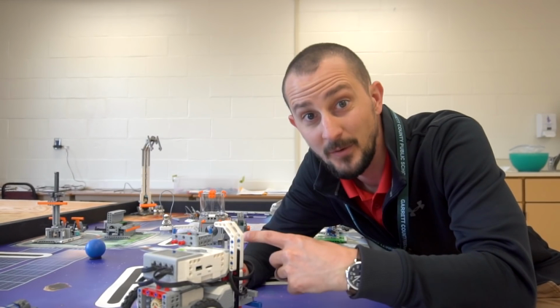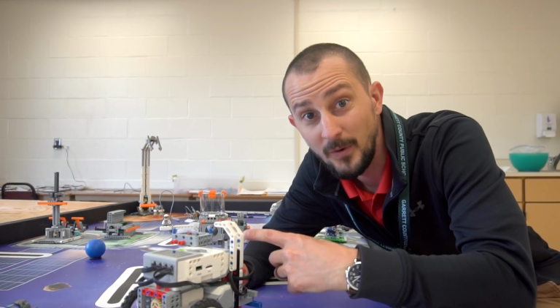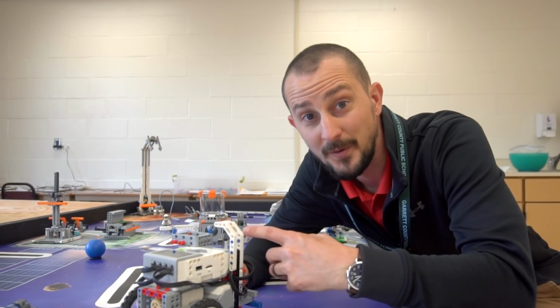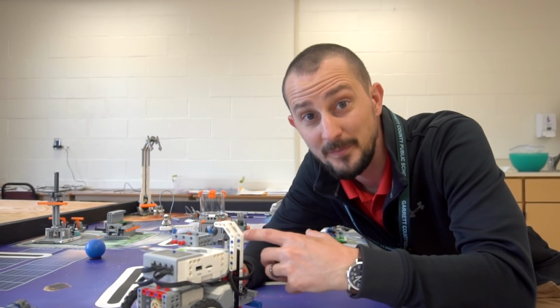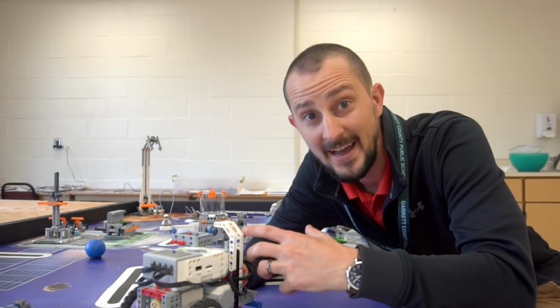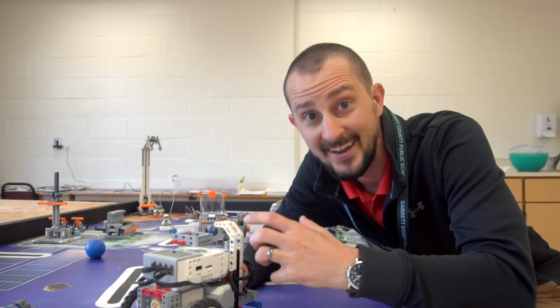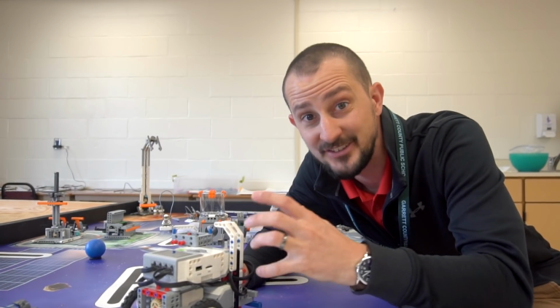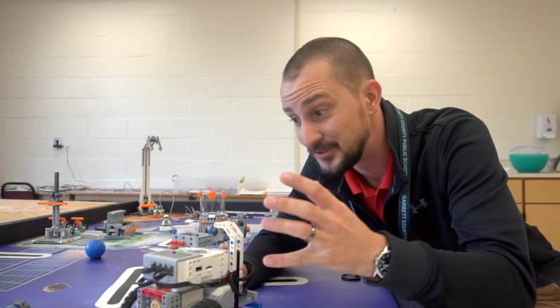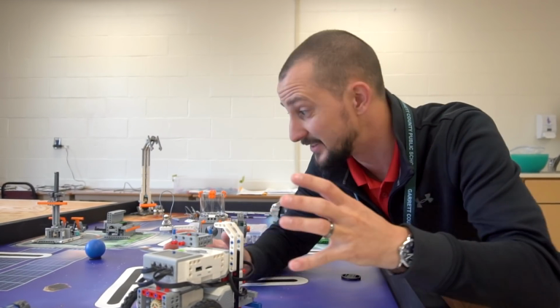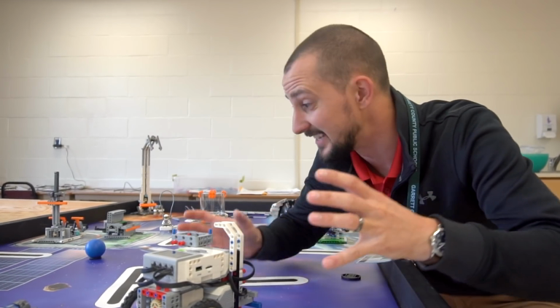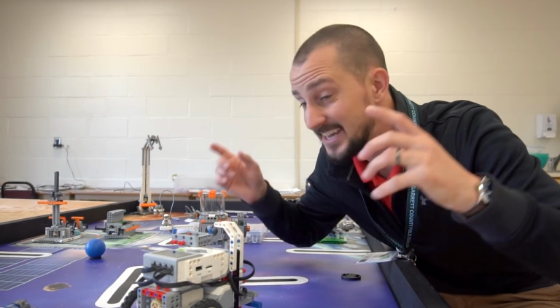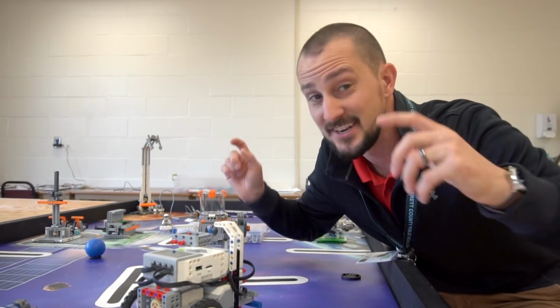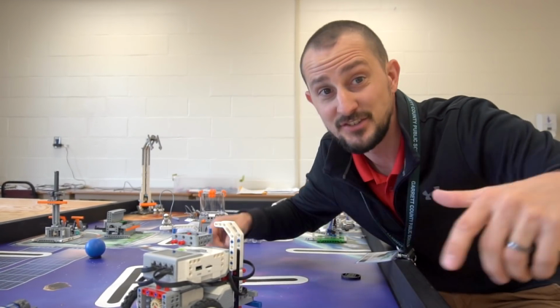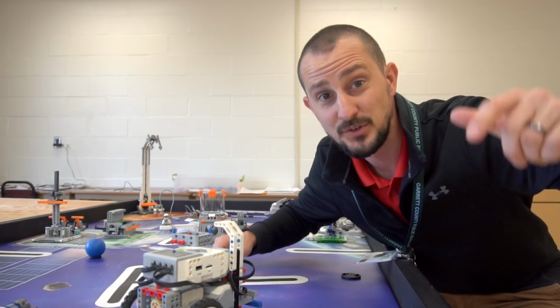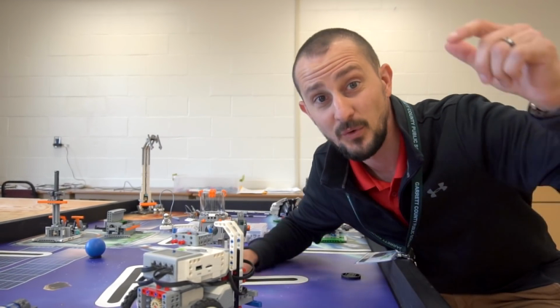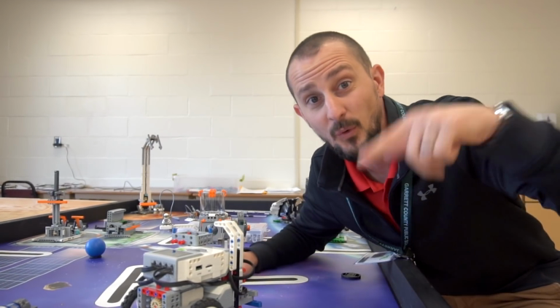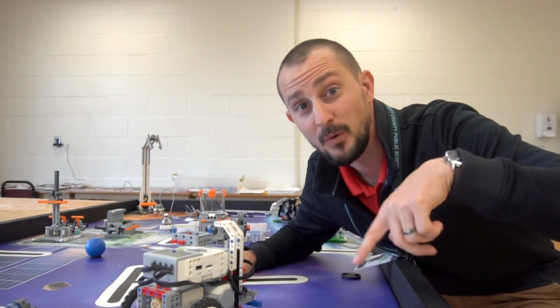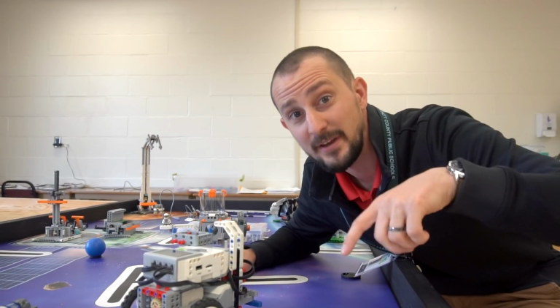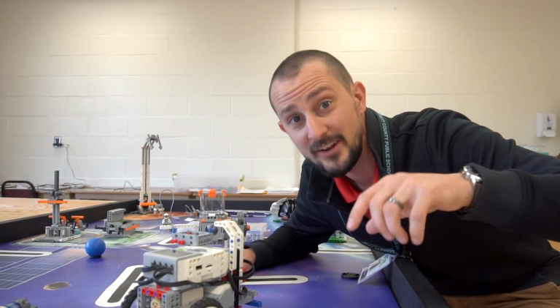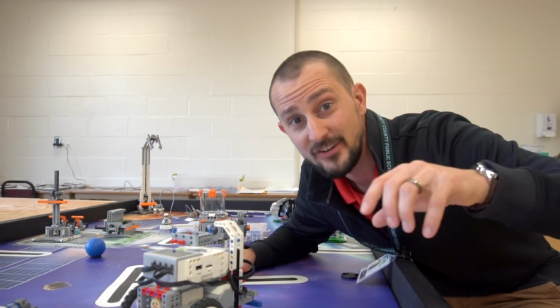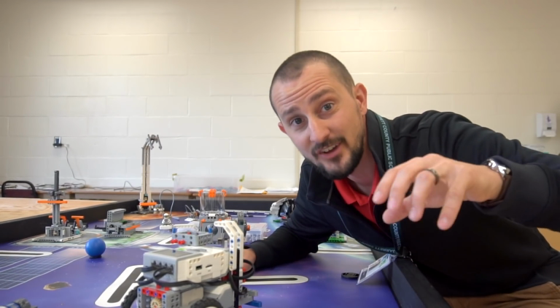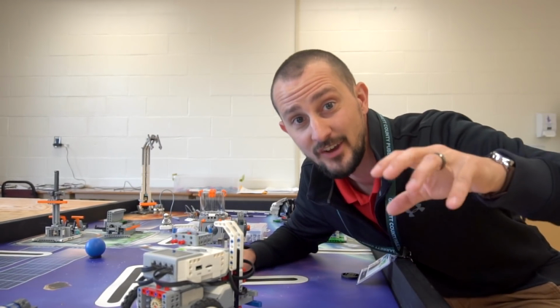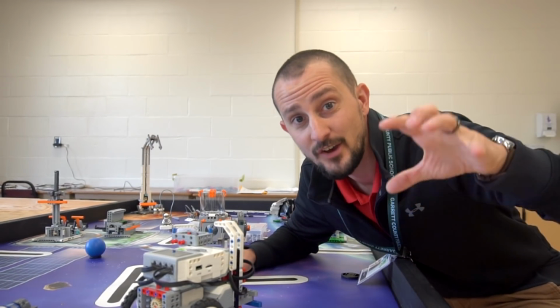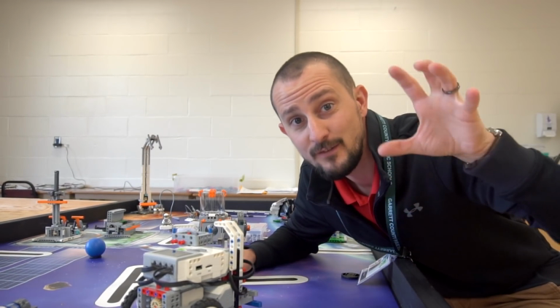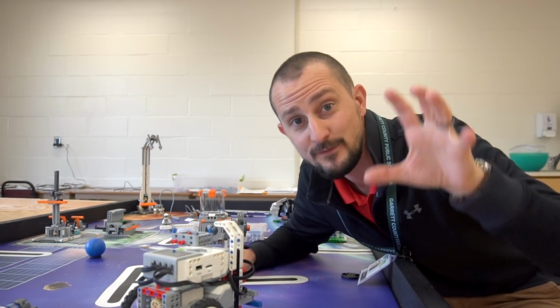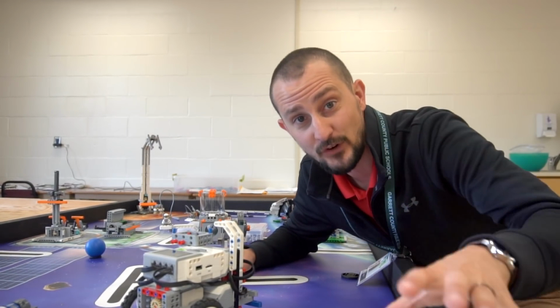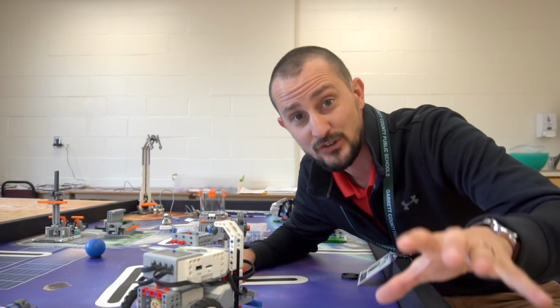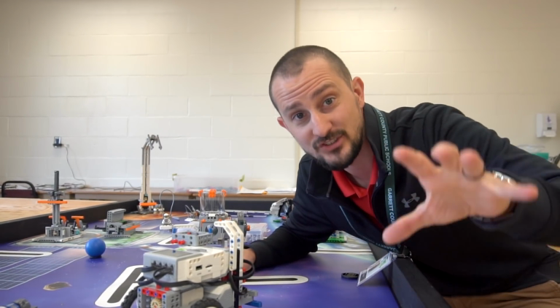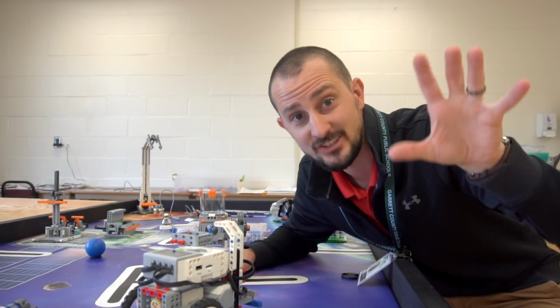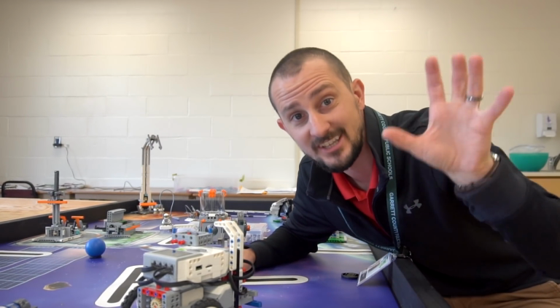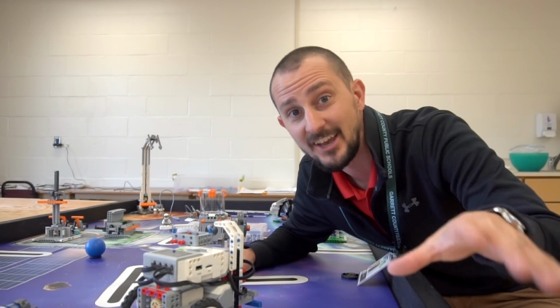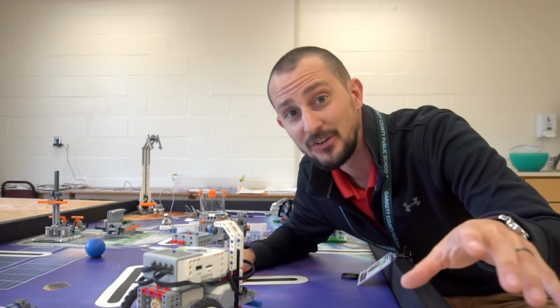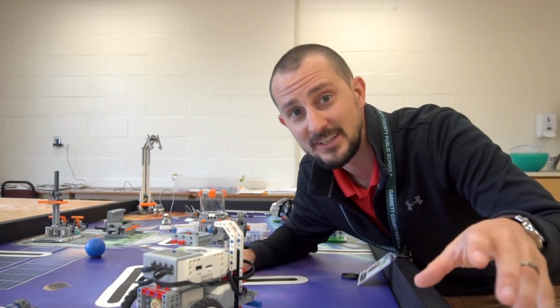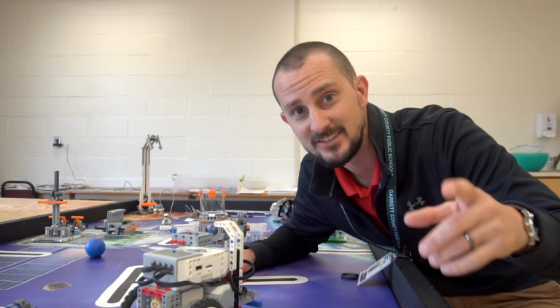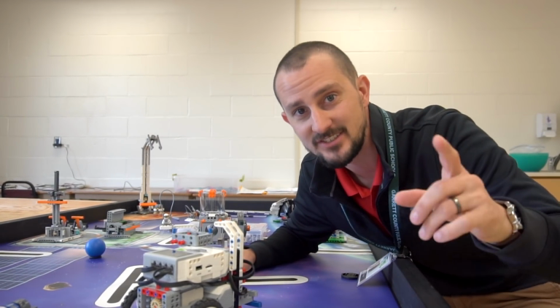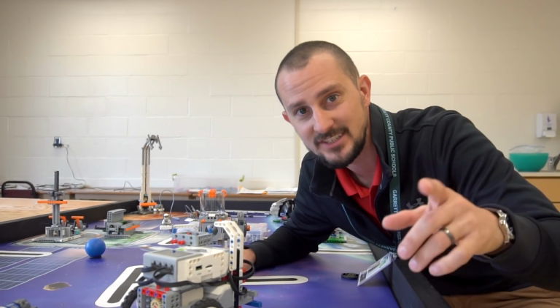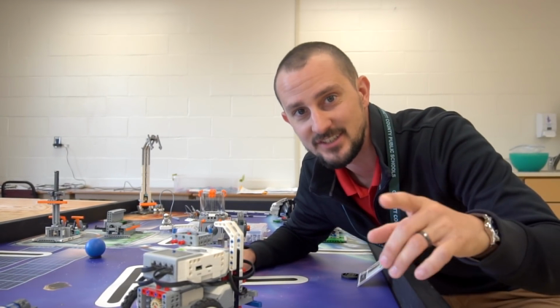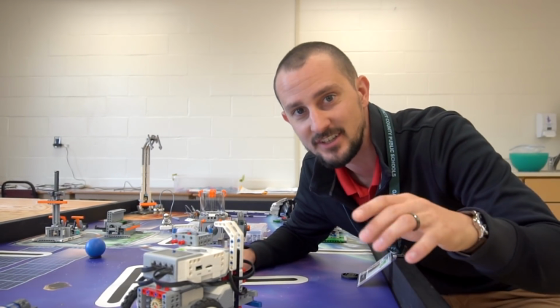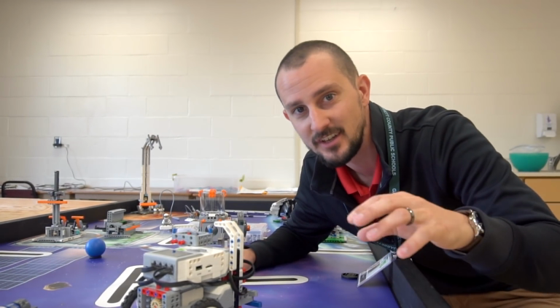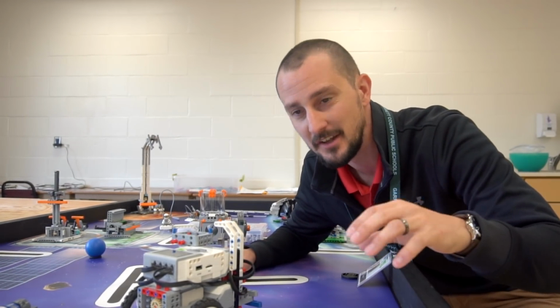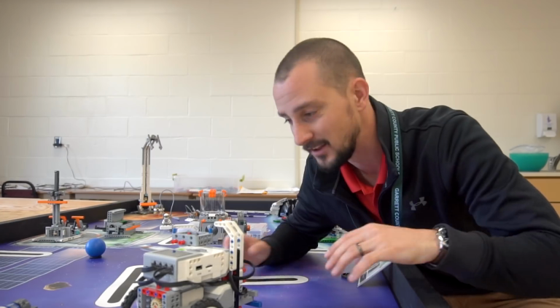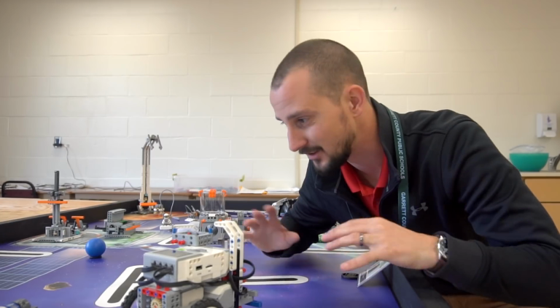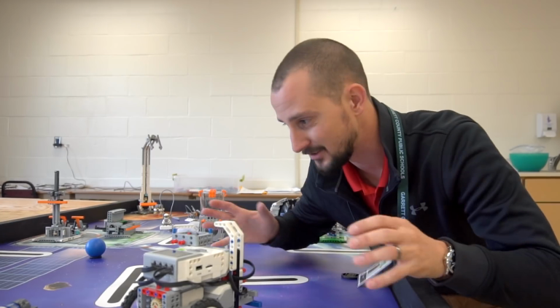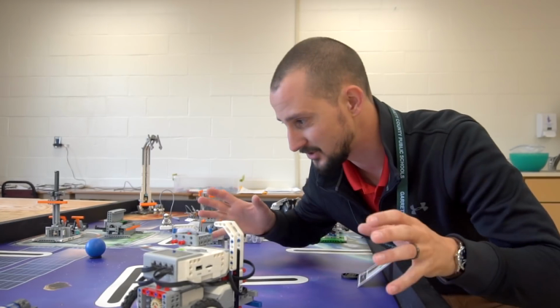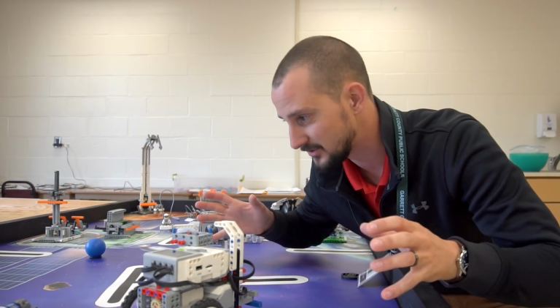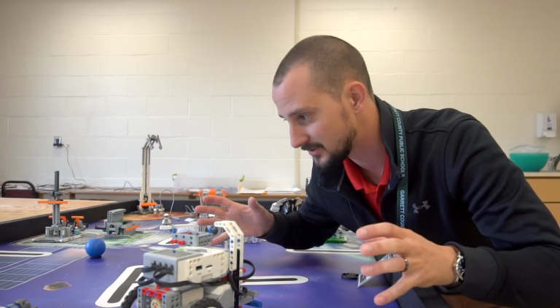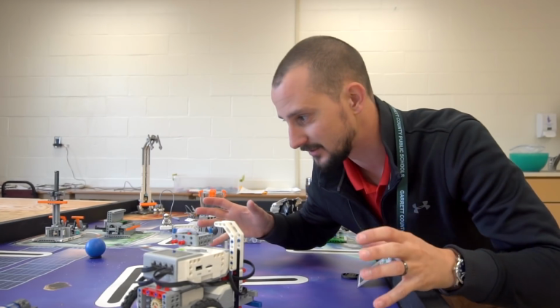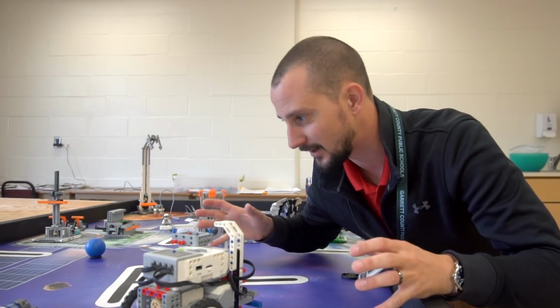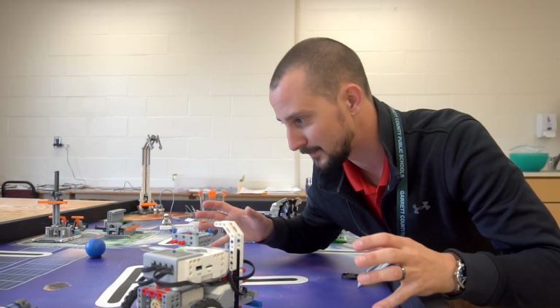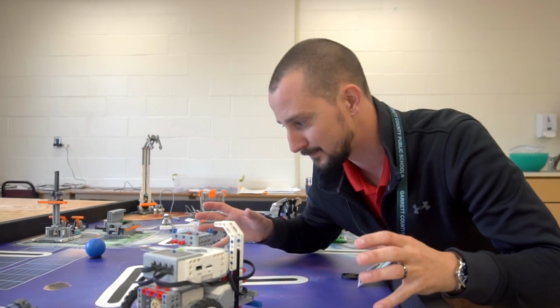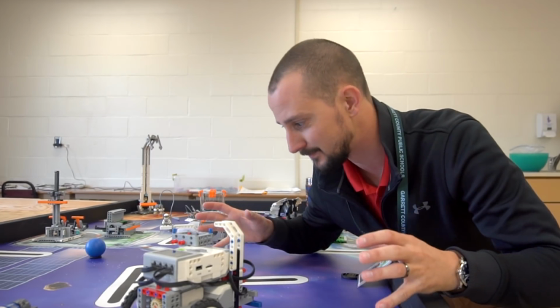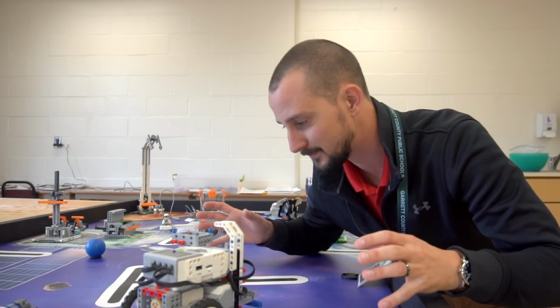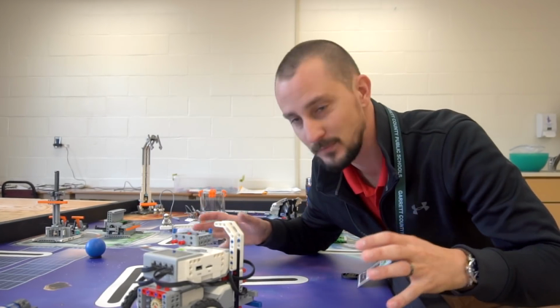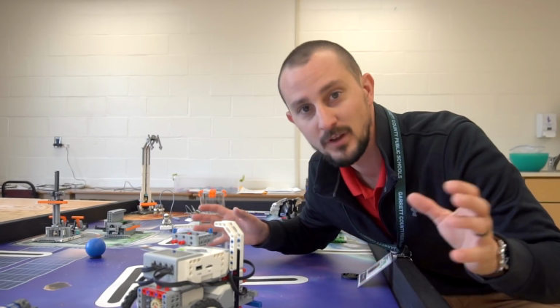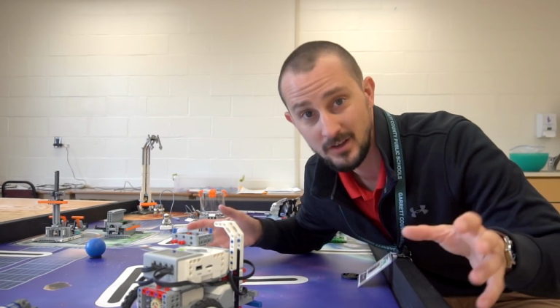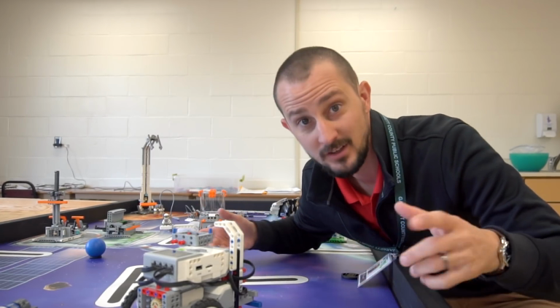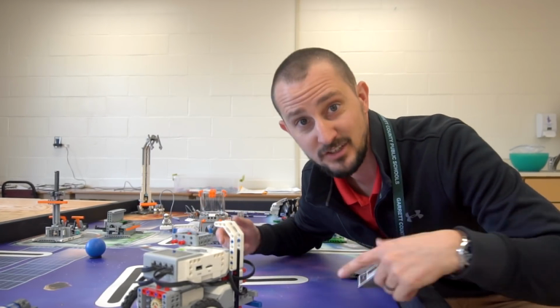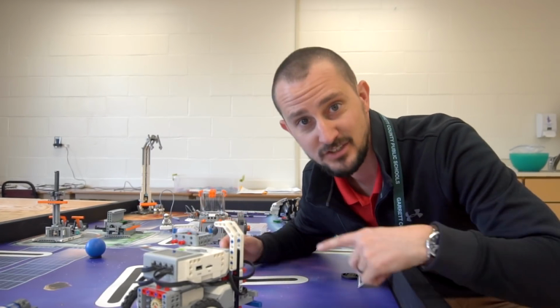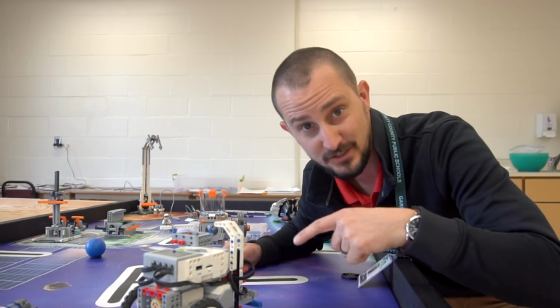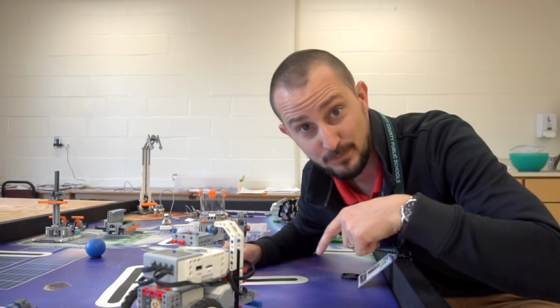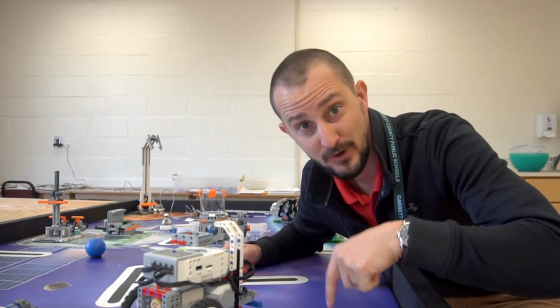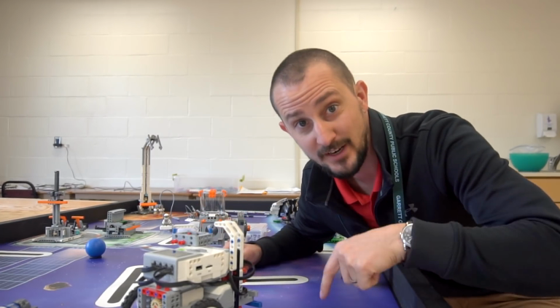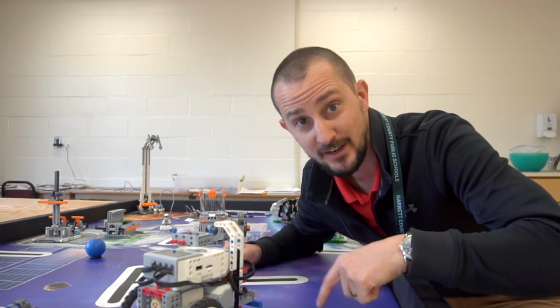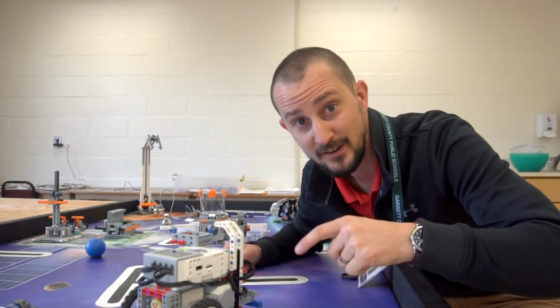Welcome back to the Into Orbit First Lego League season. Let's jump right in.